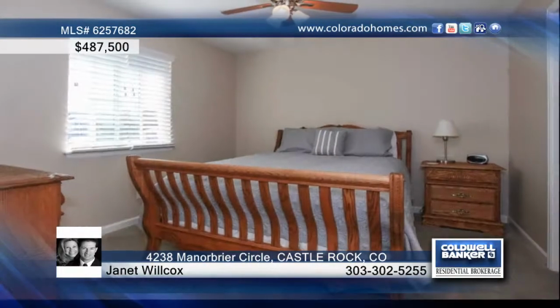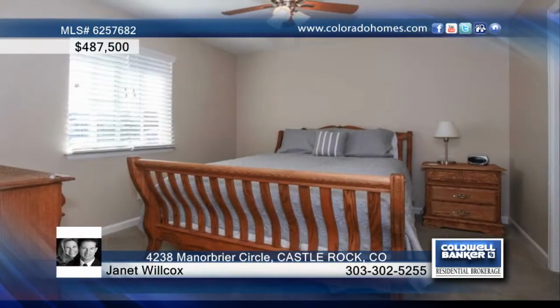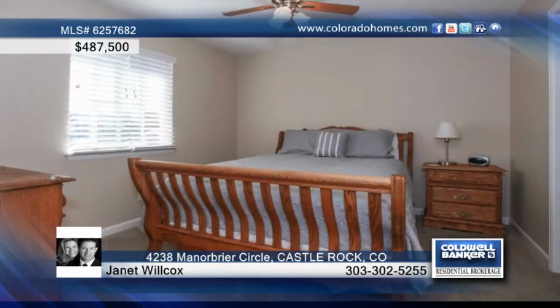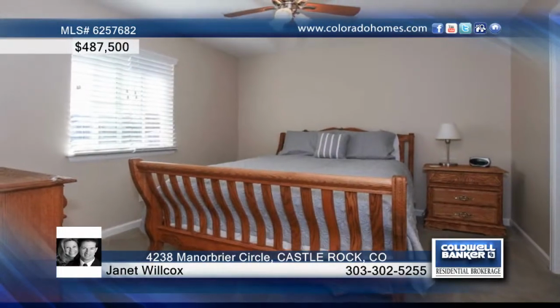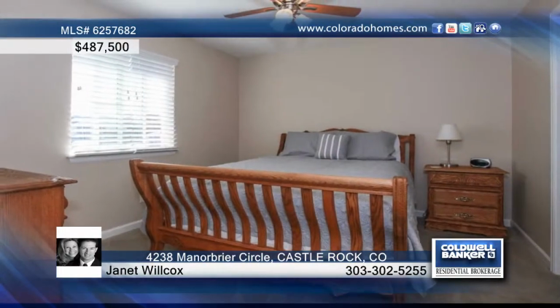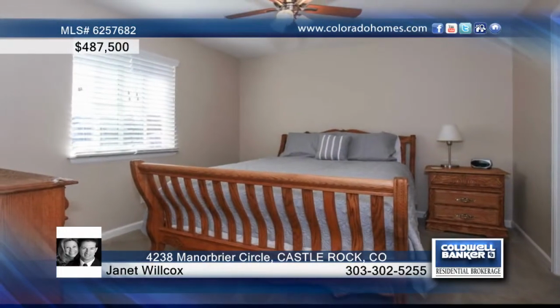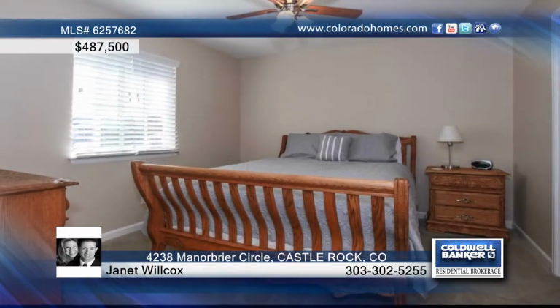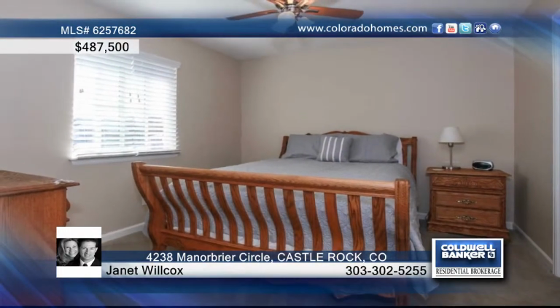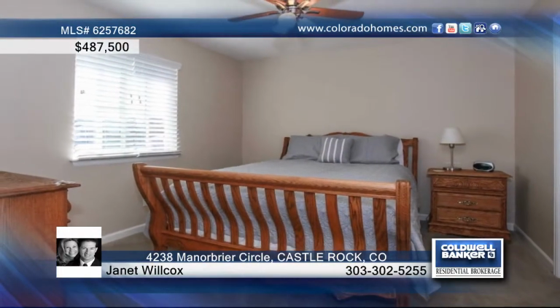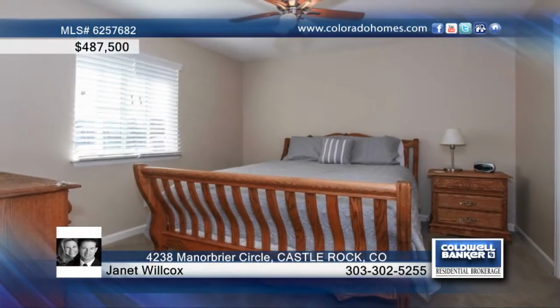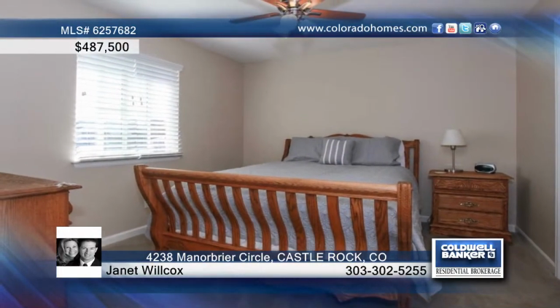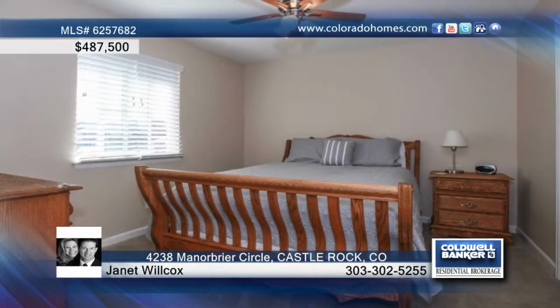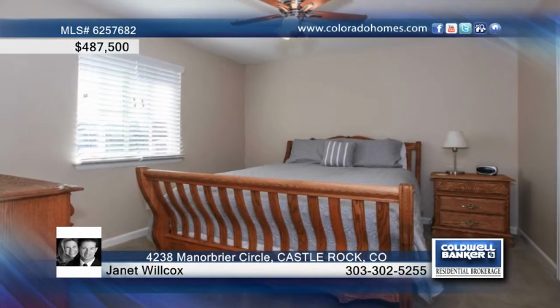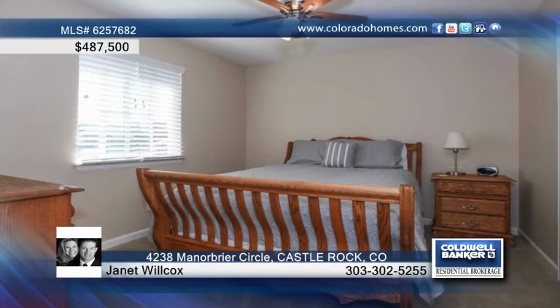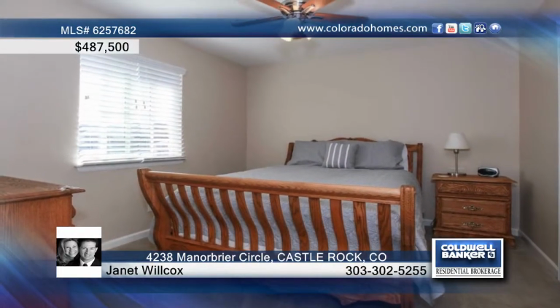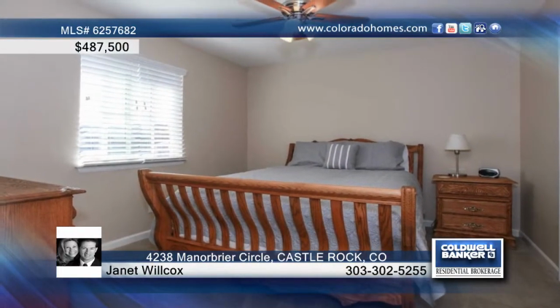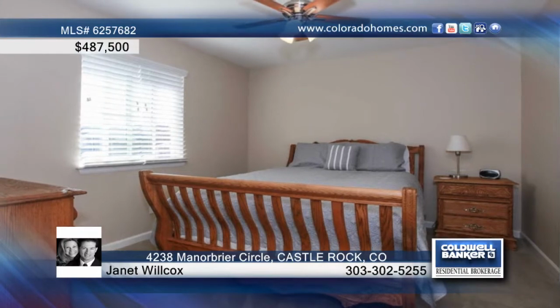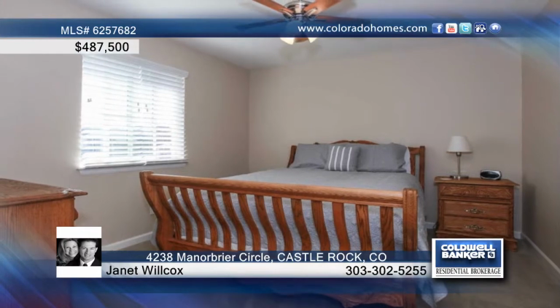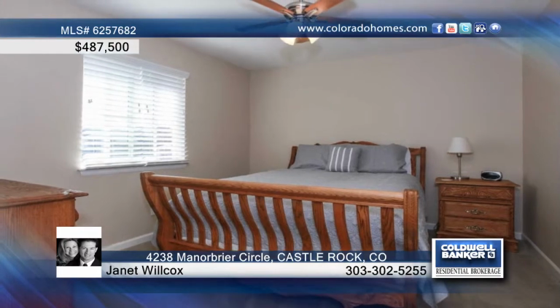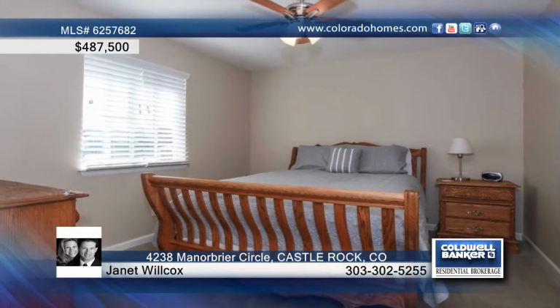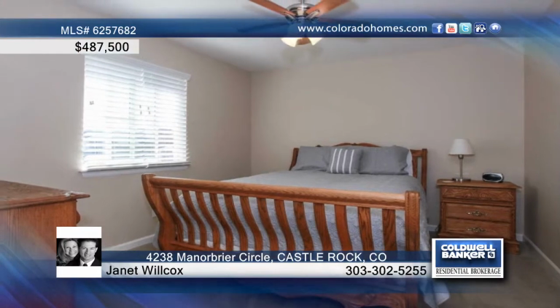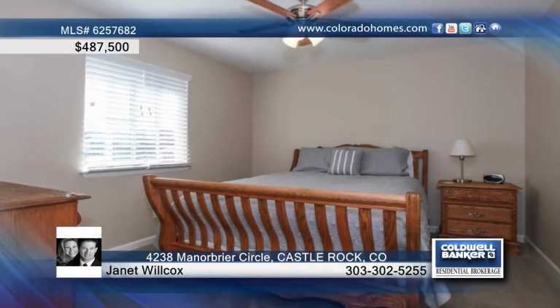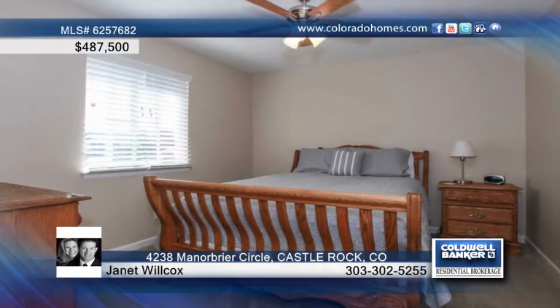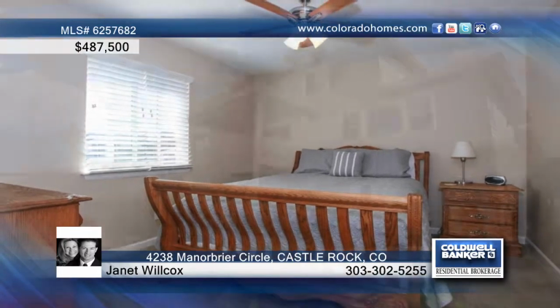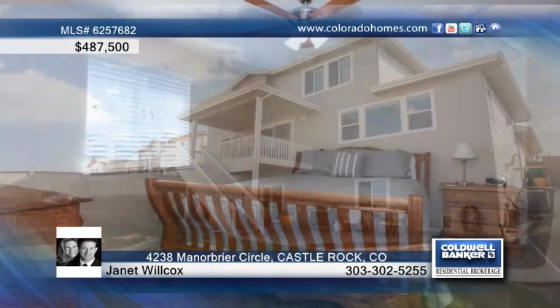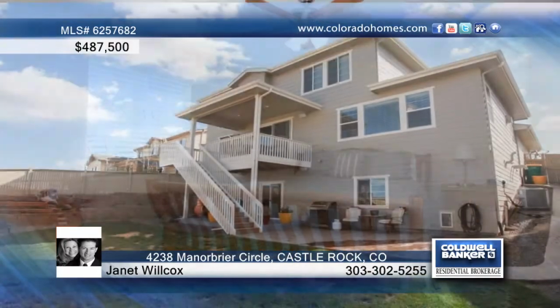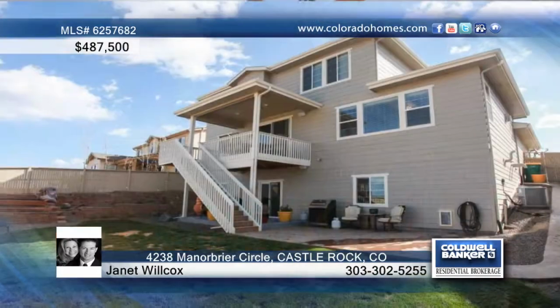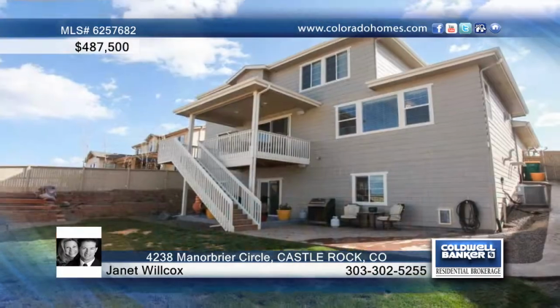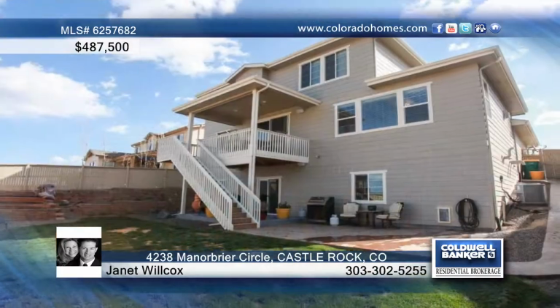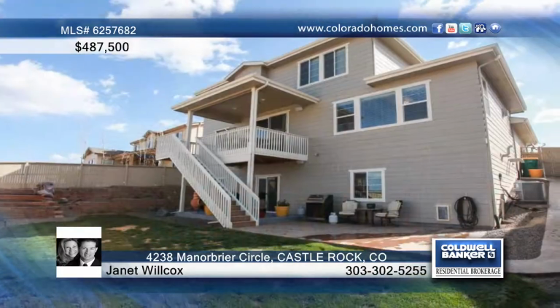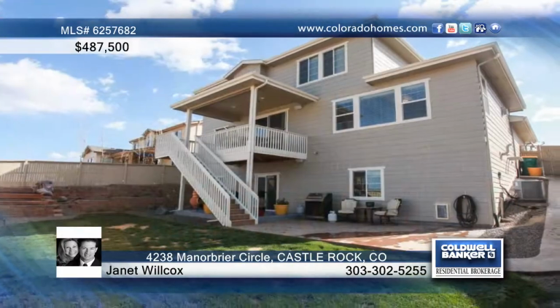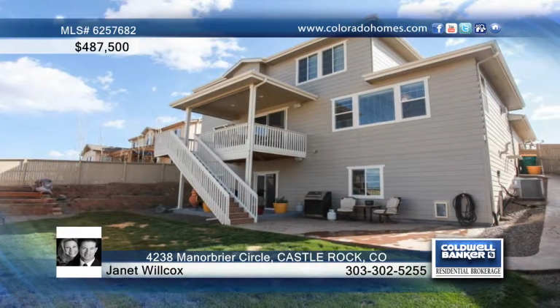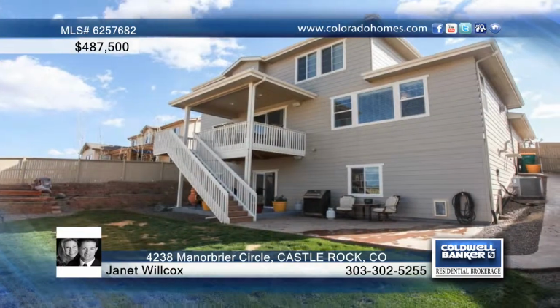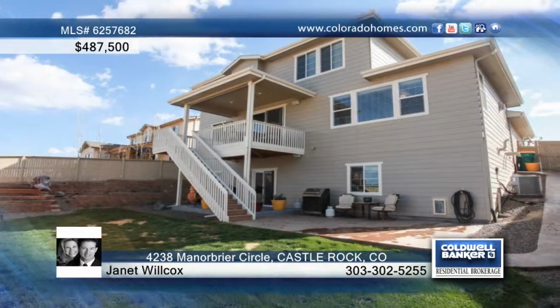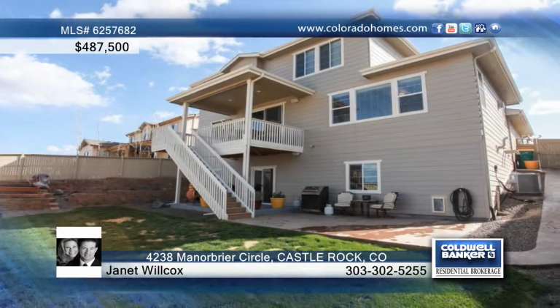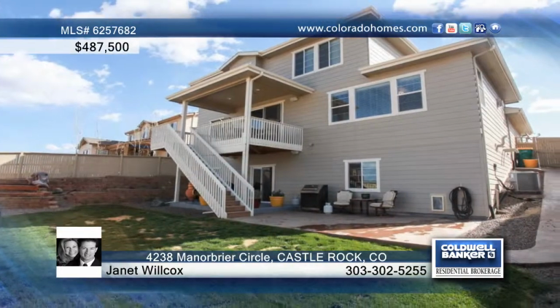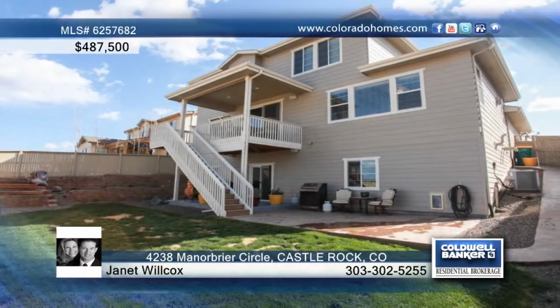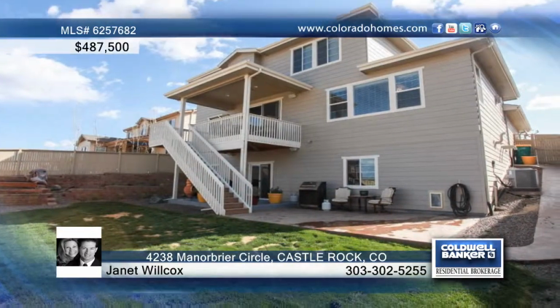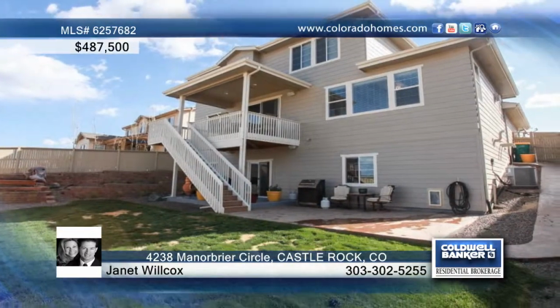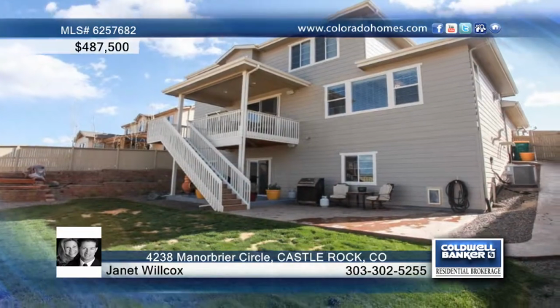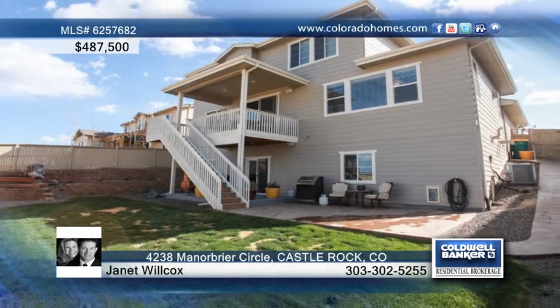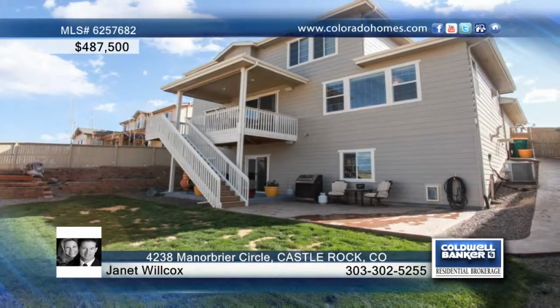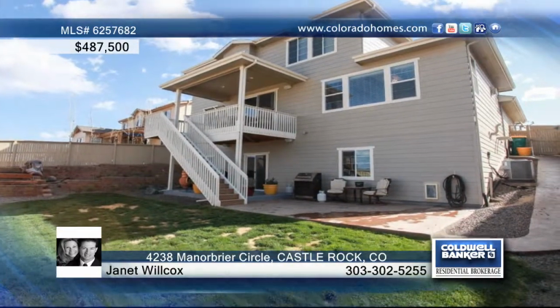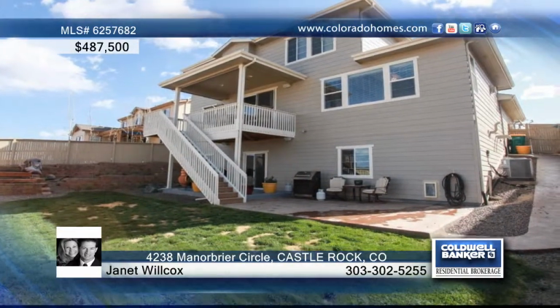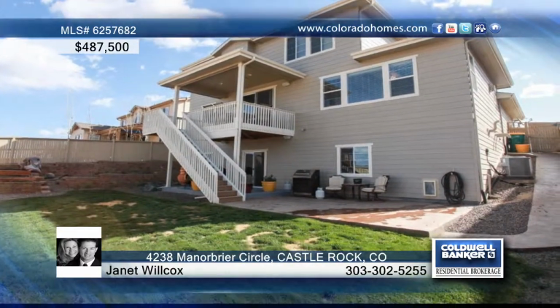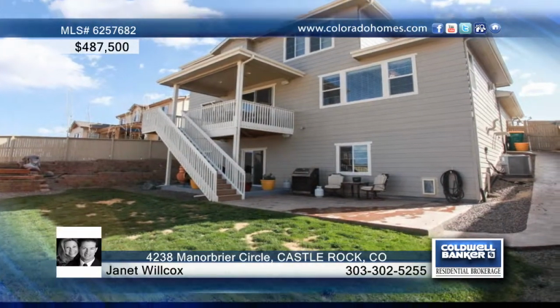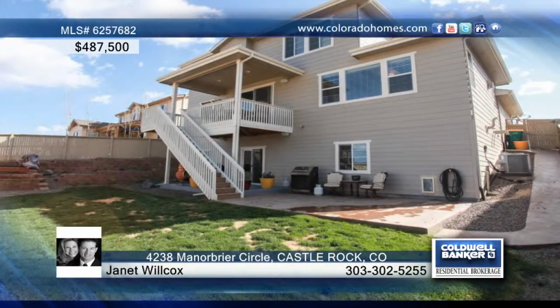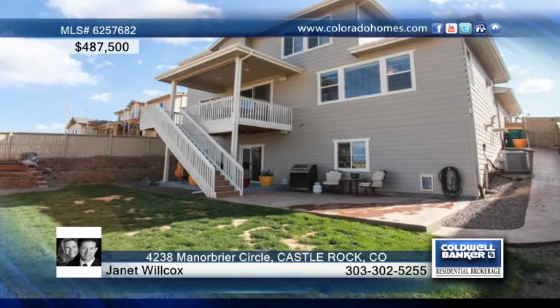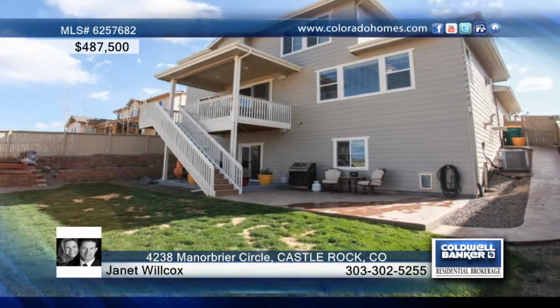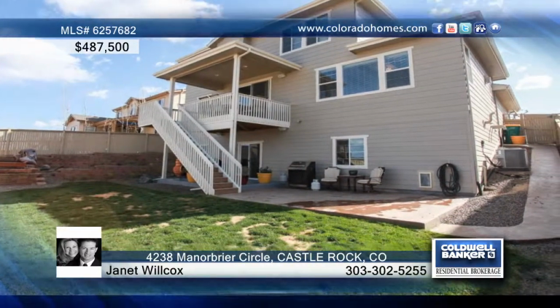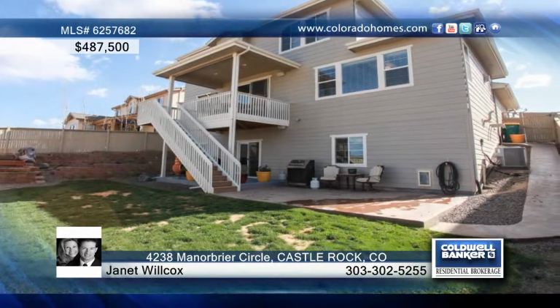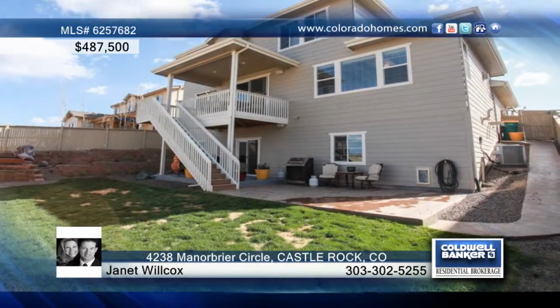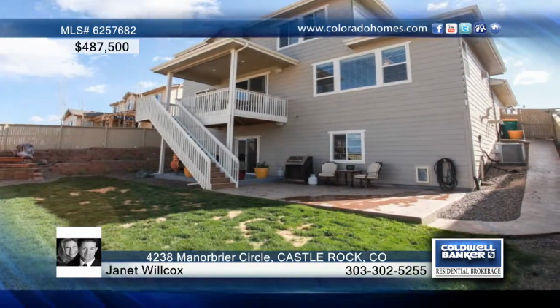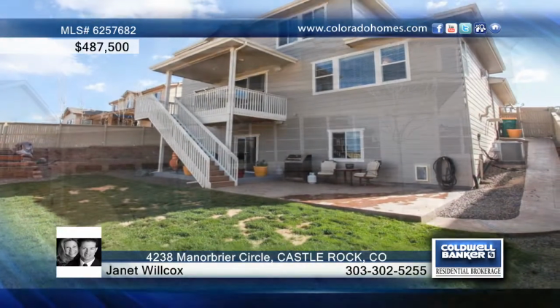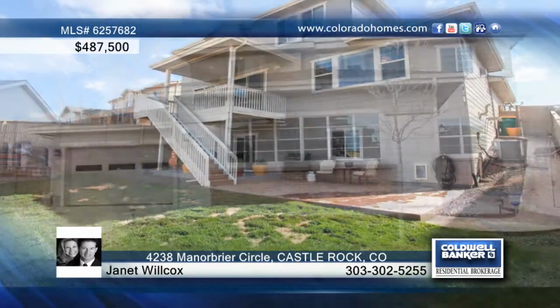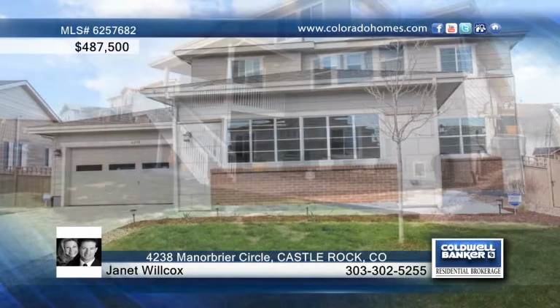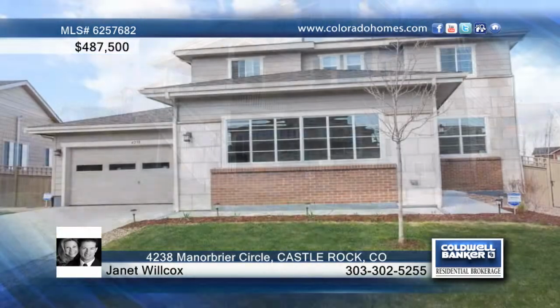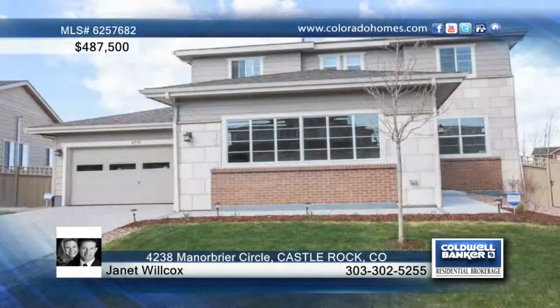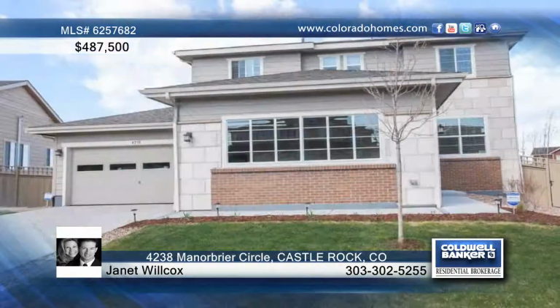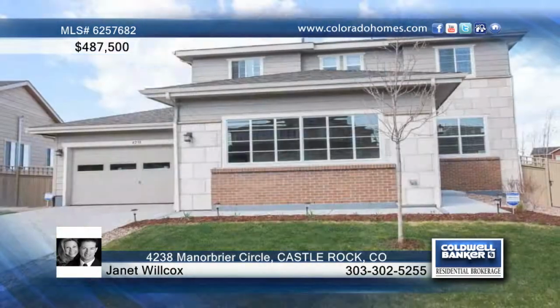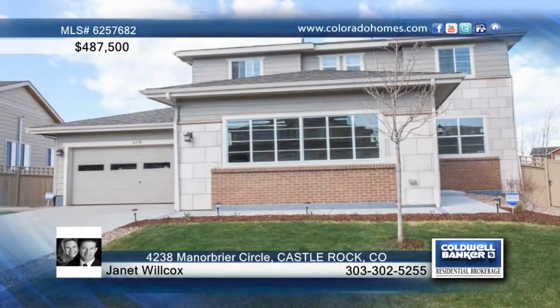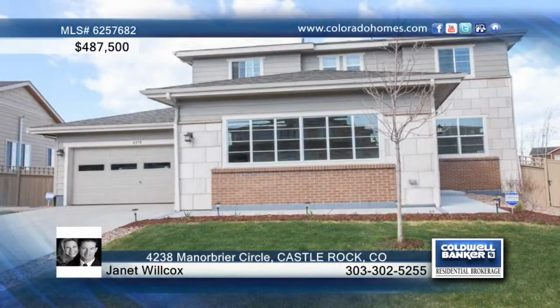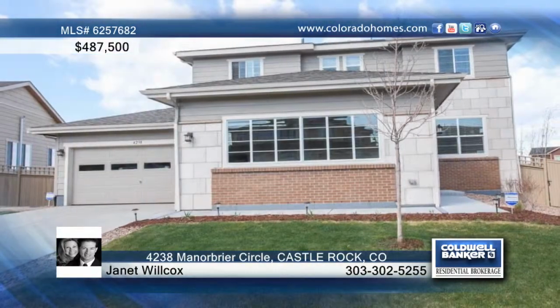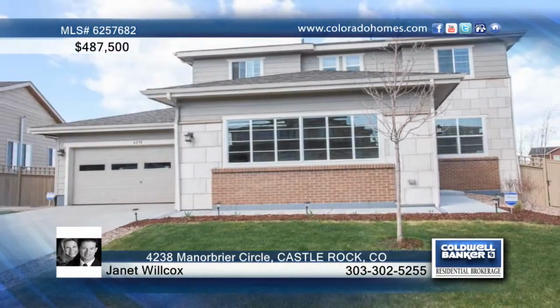The main floor study, upper loft, and walk-out basement complete this home. Janet Wilcox has all the information on this amazing home.